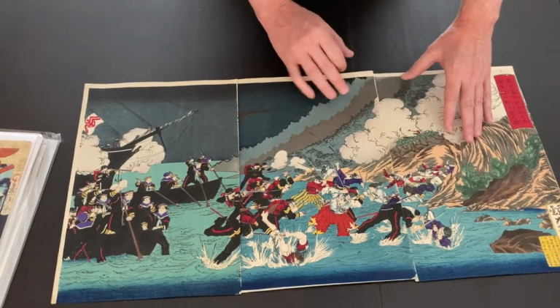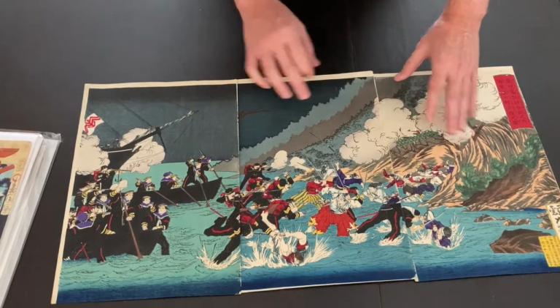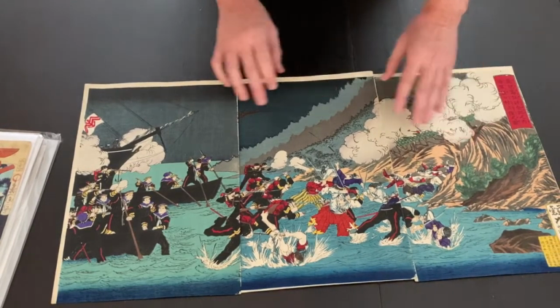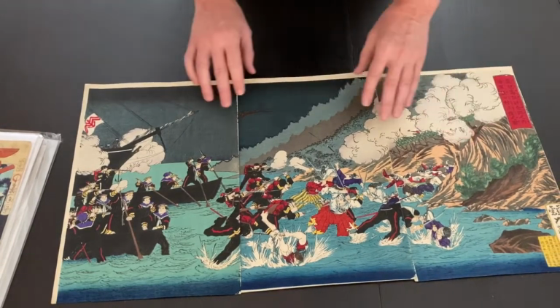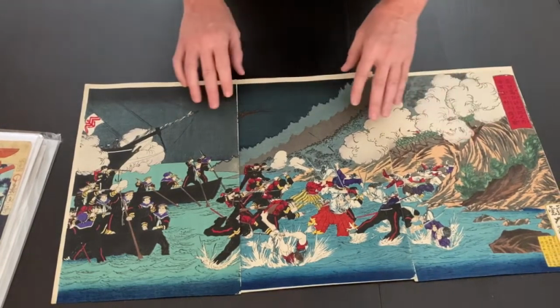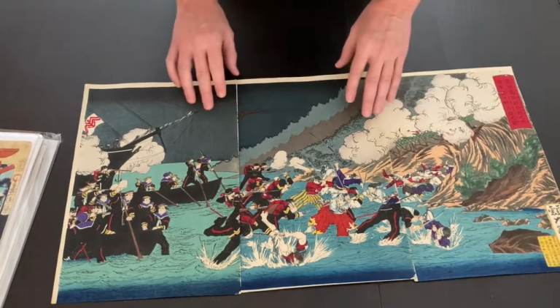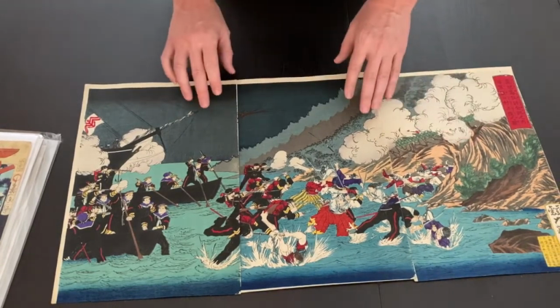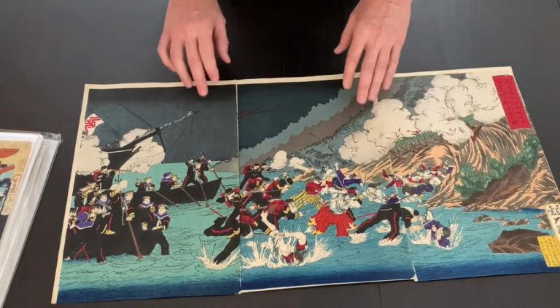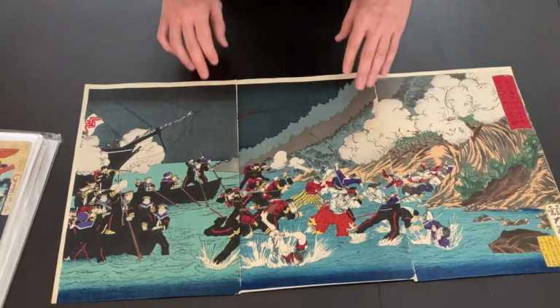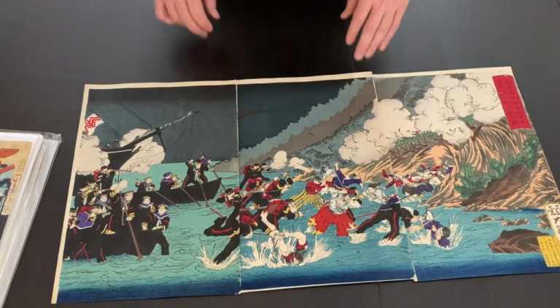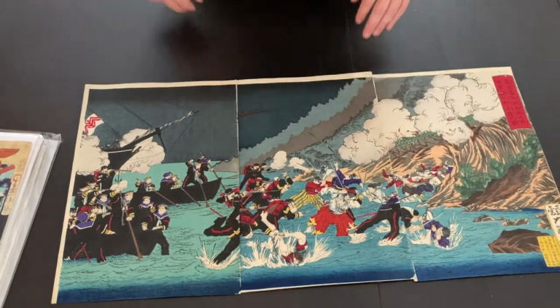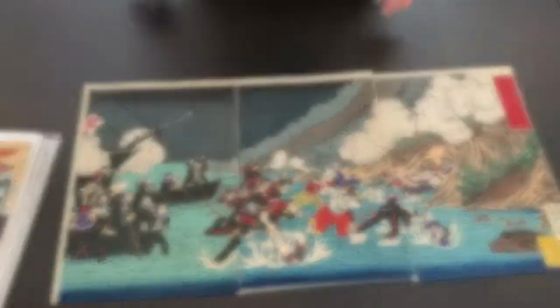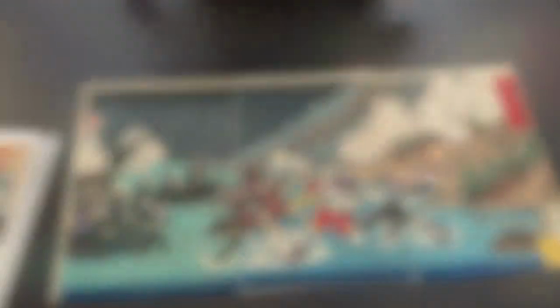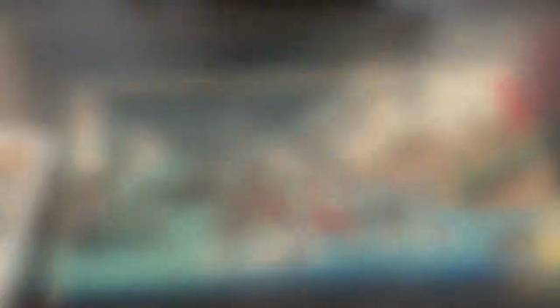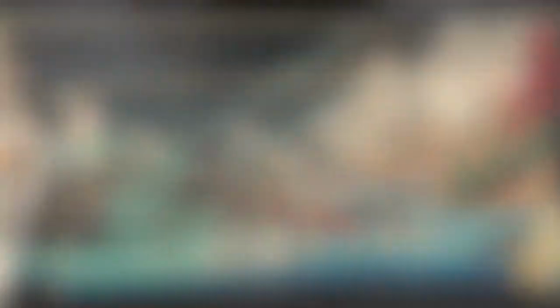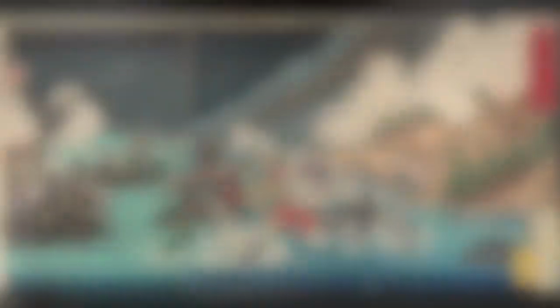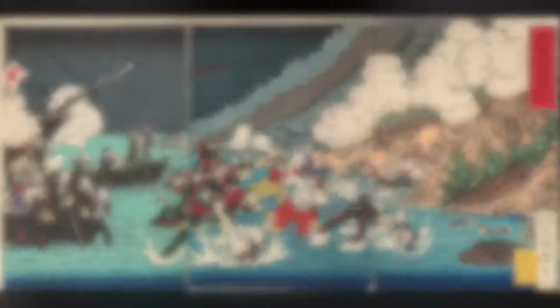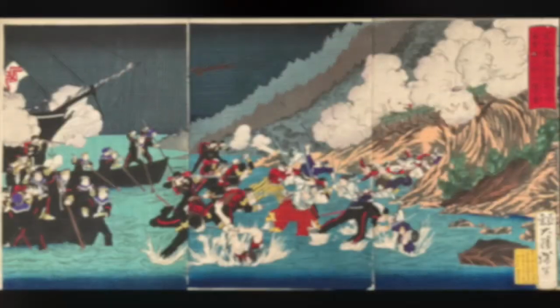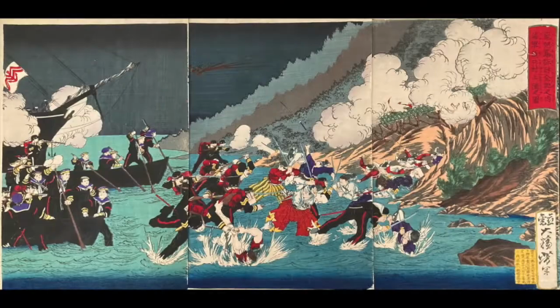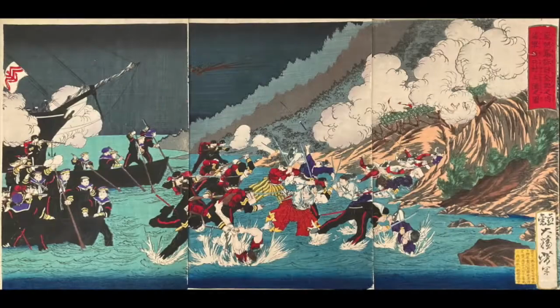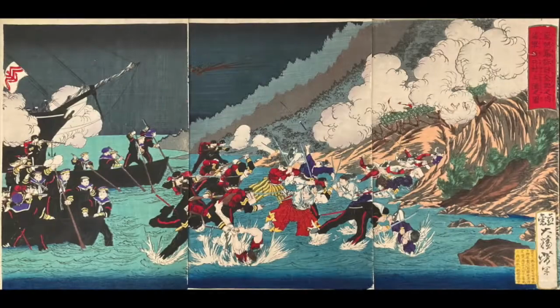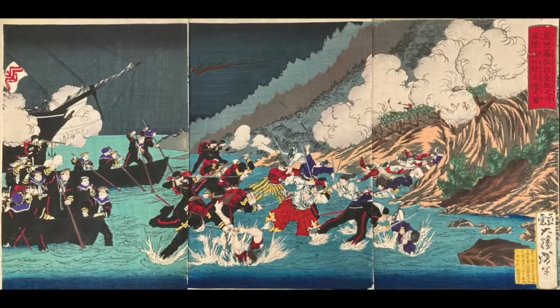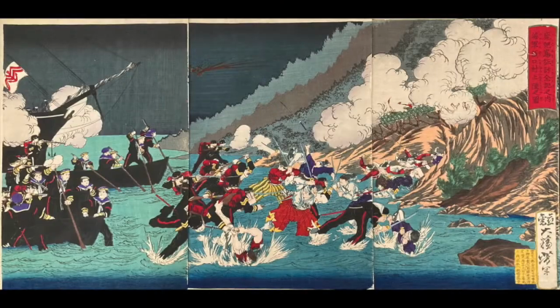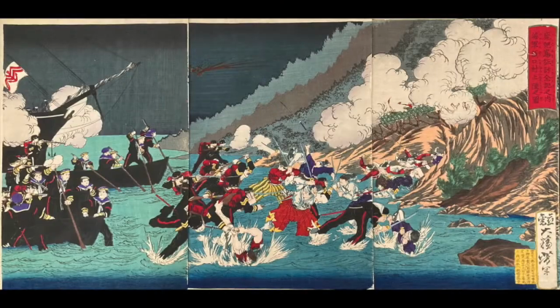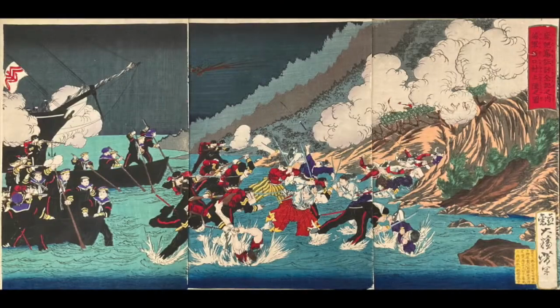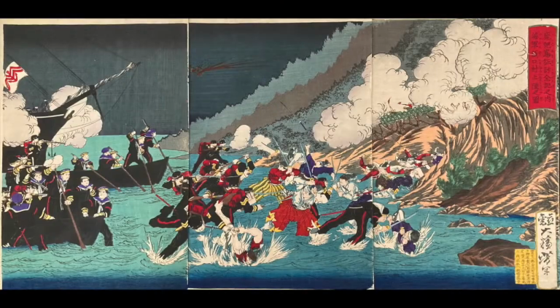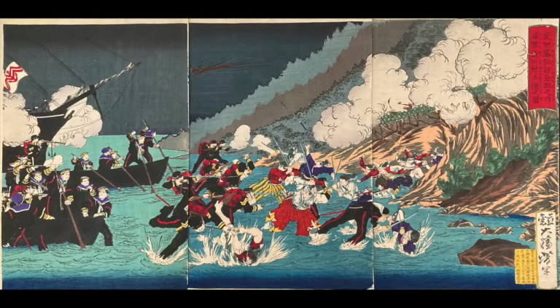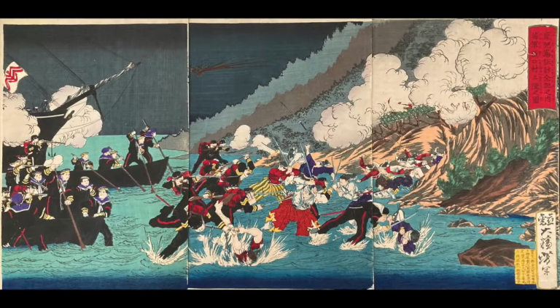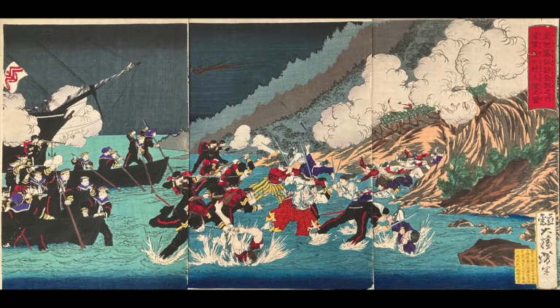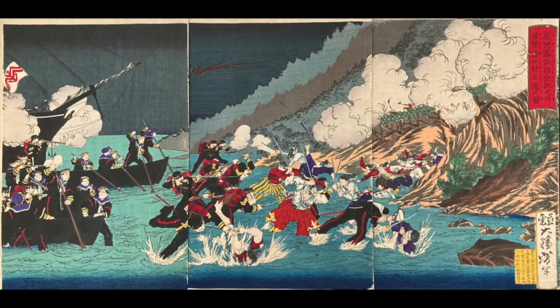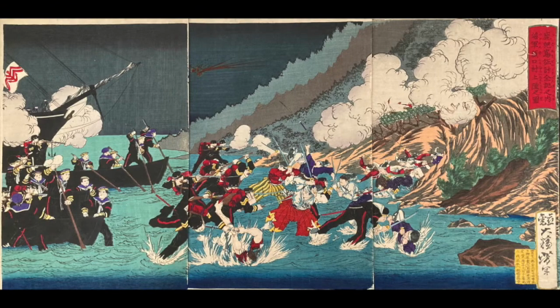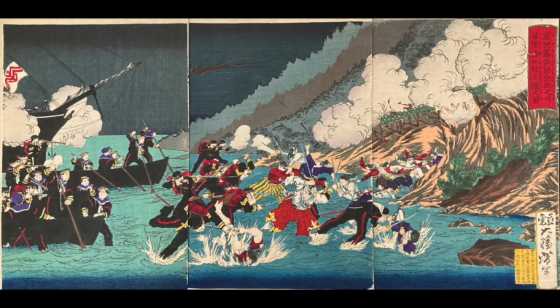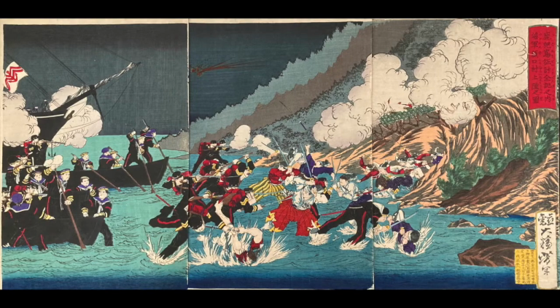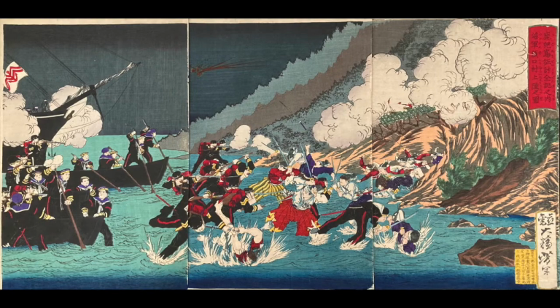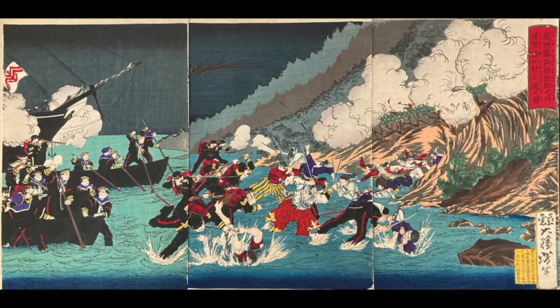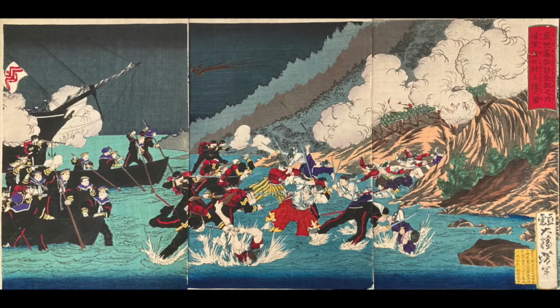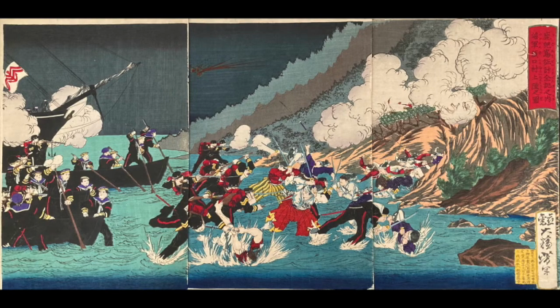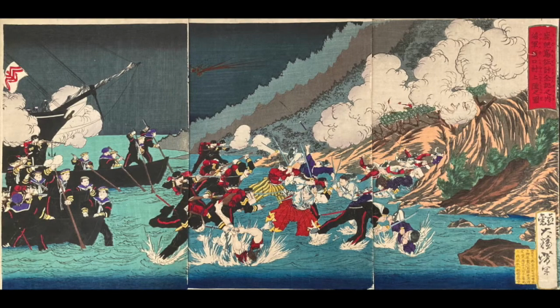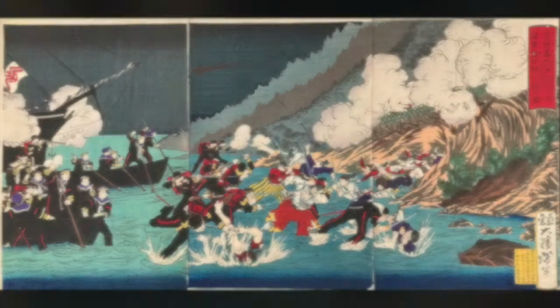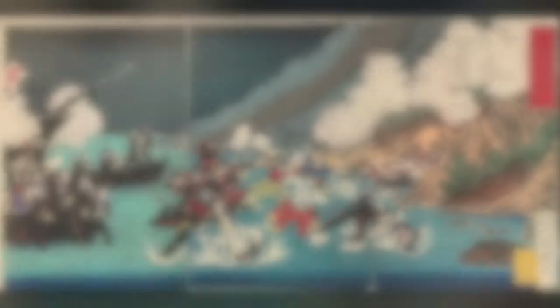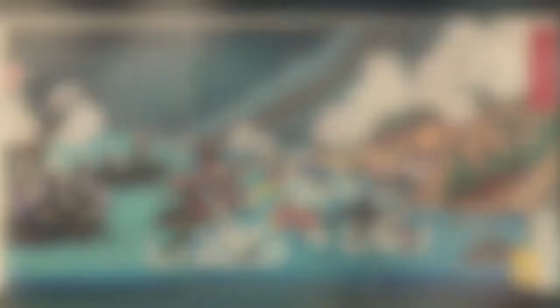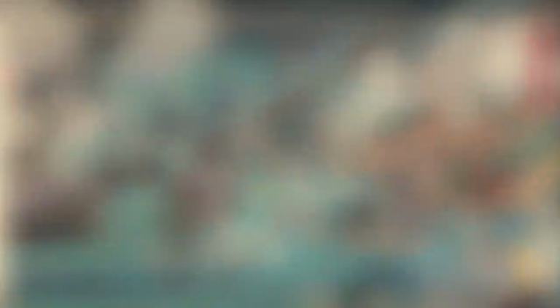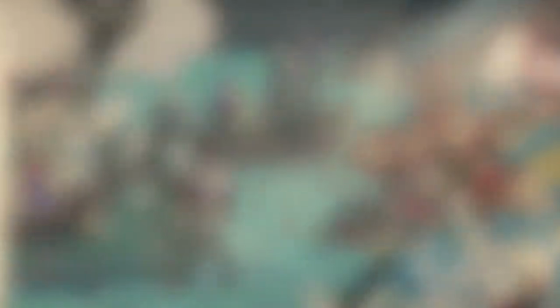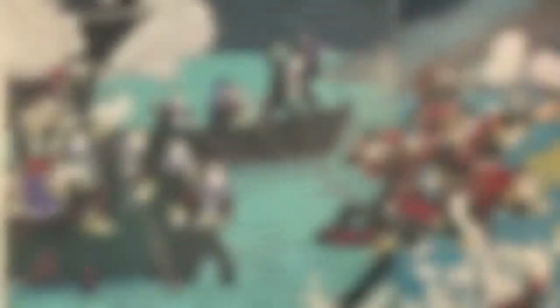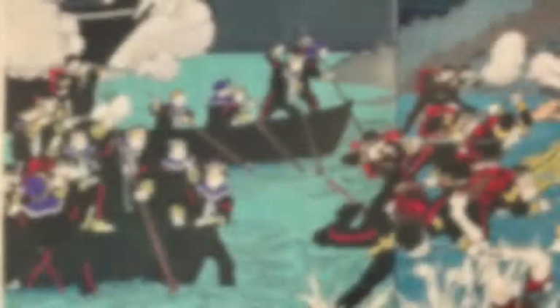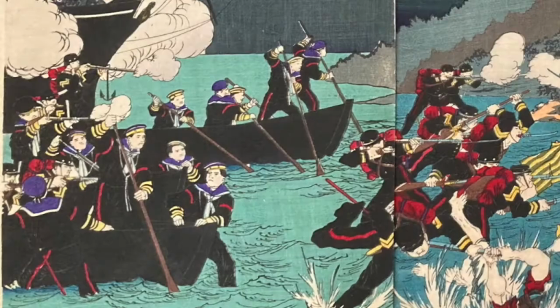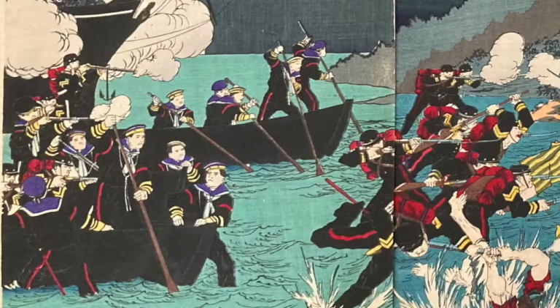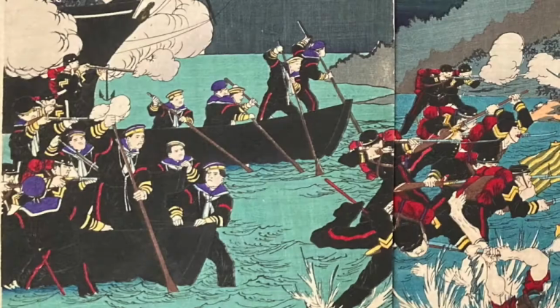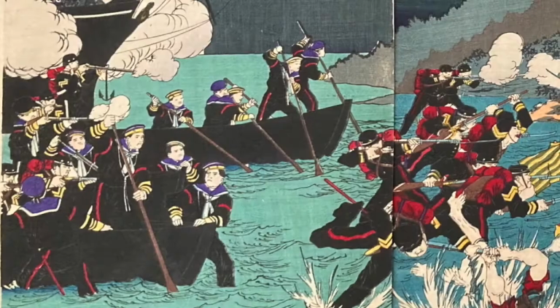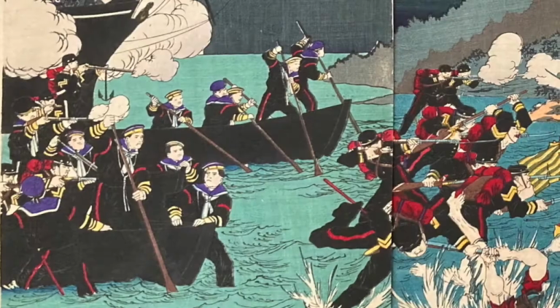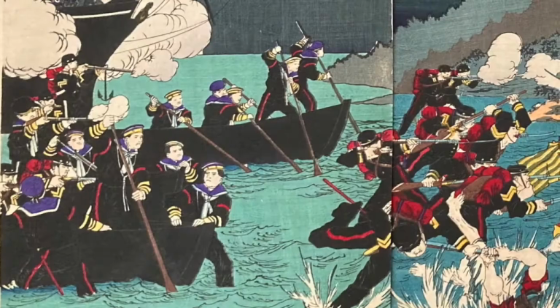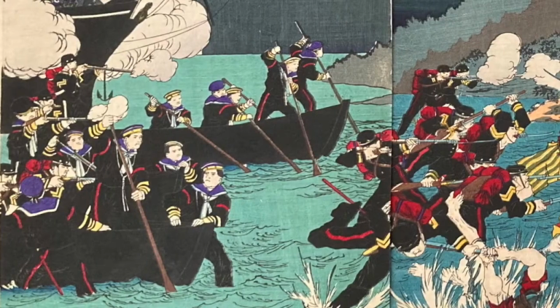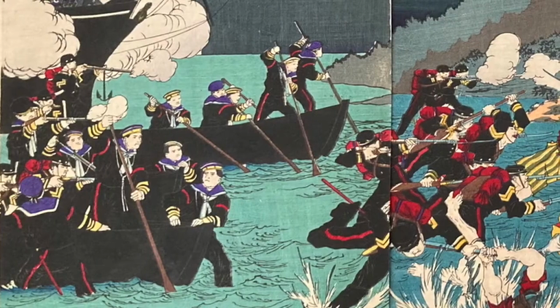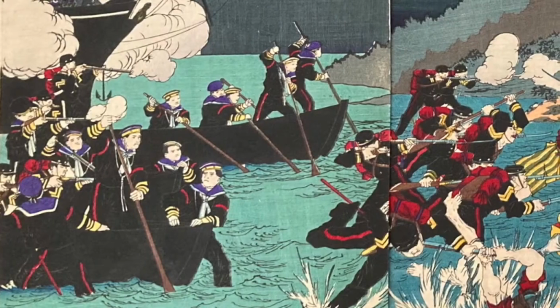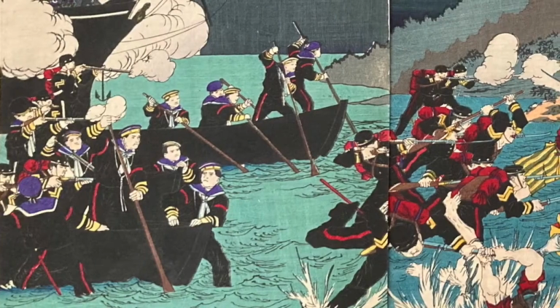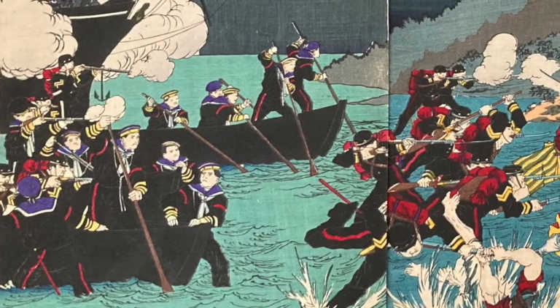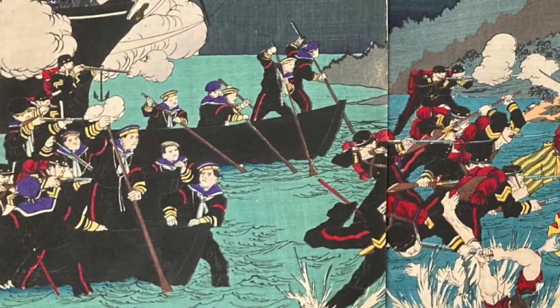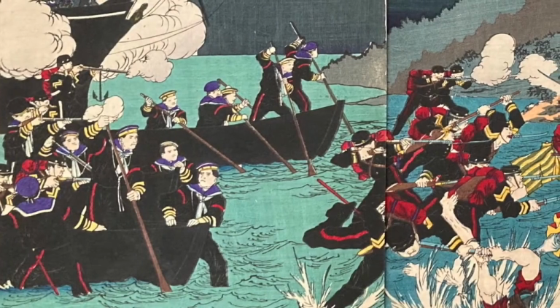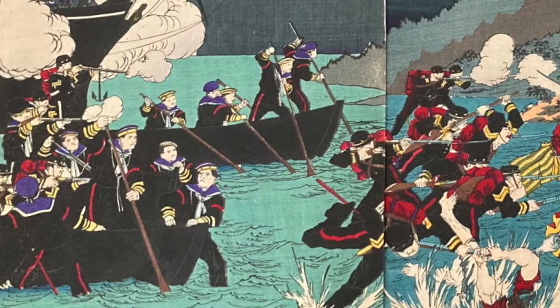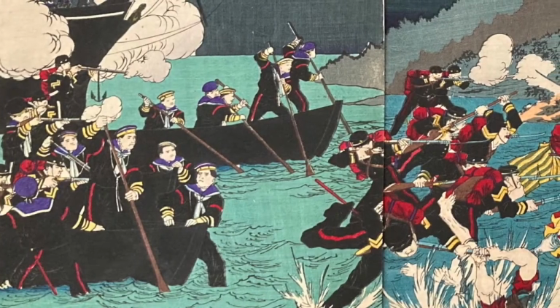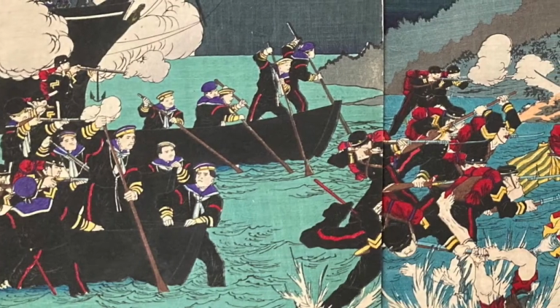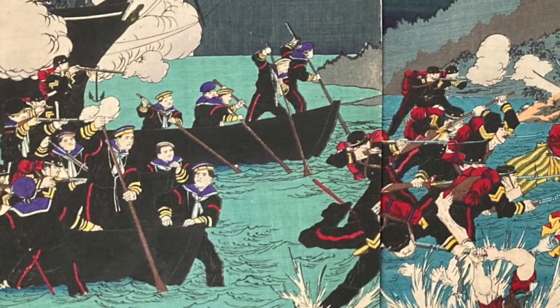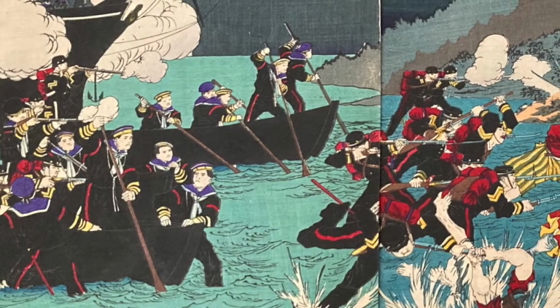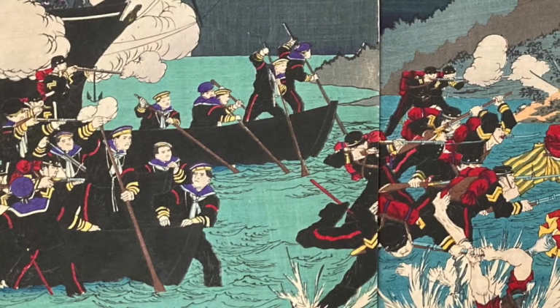And look at that. Isn't that awesome? The color and print quality of the left panel and my two panels is almost the same.